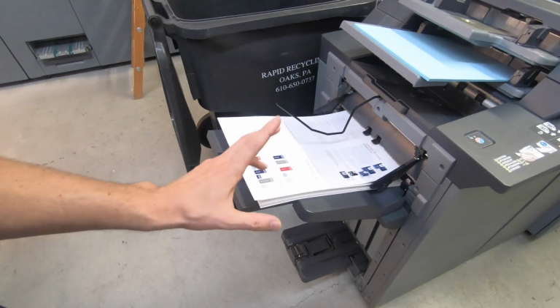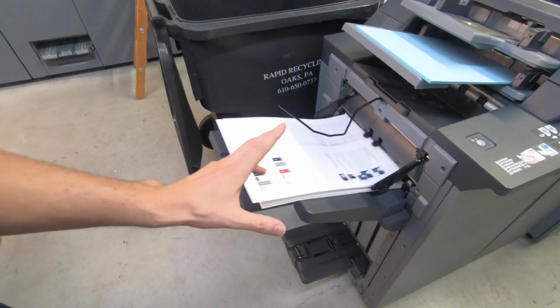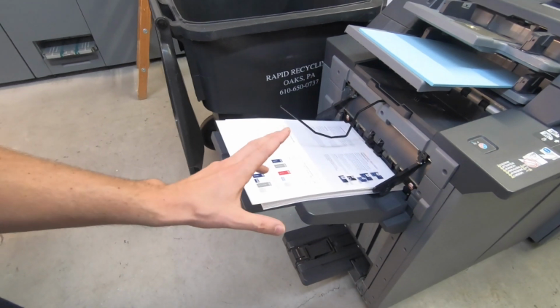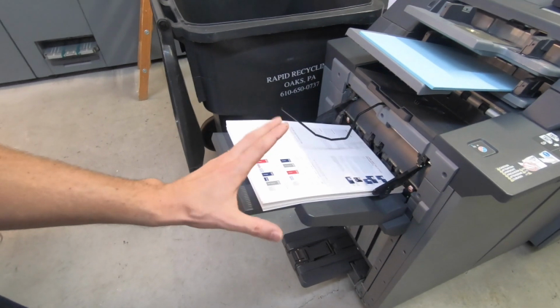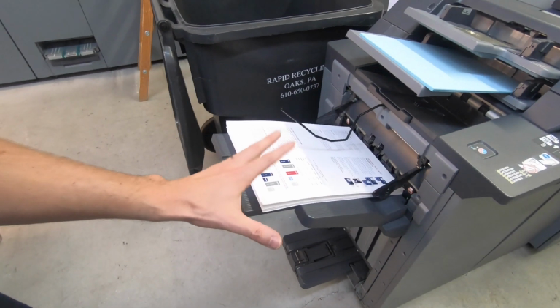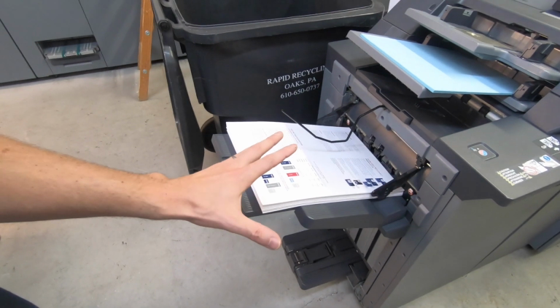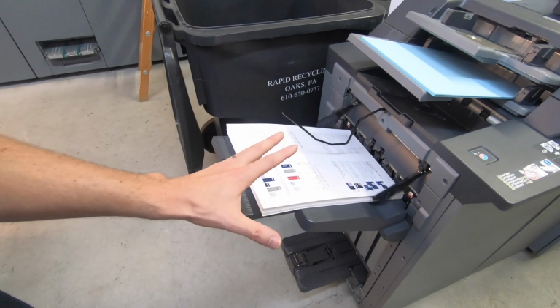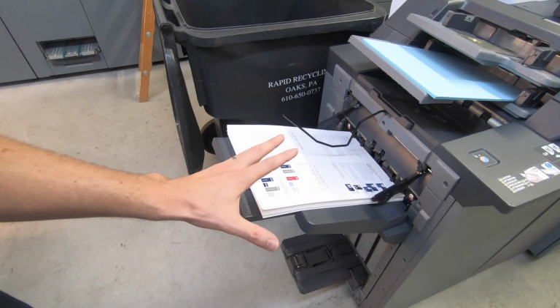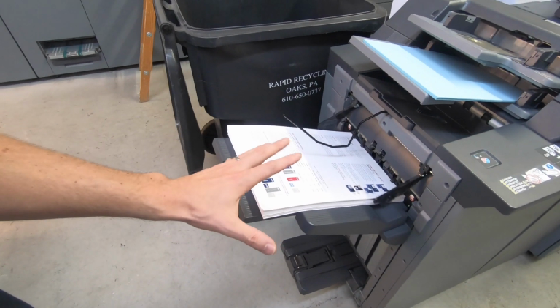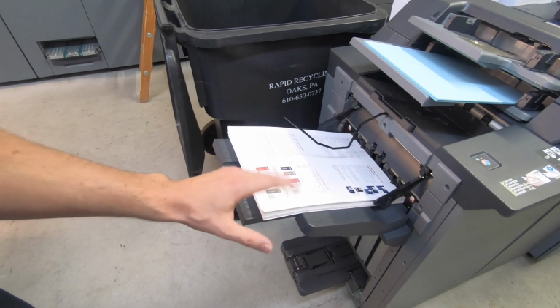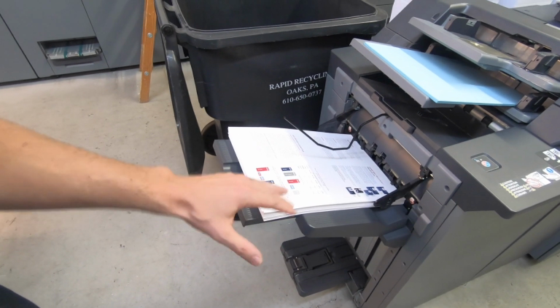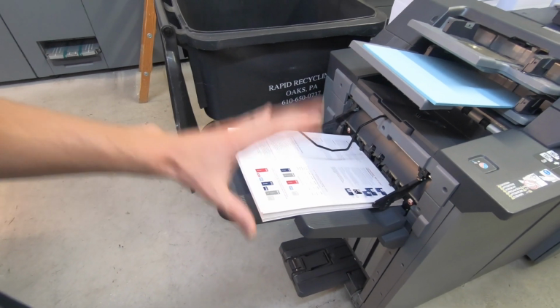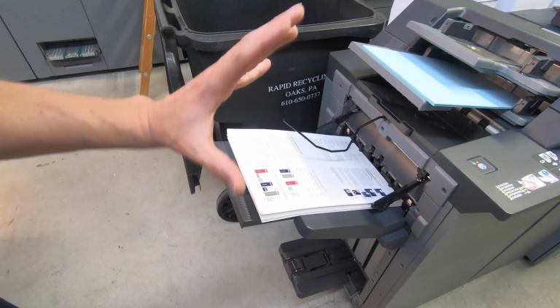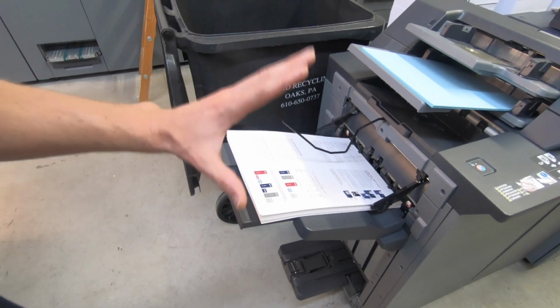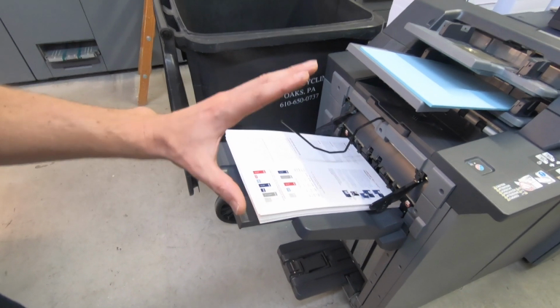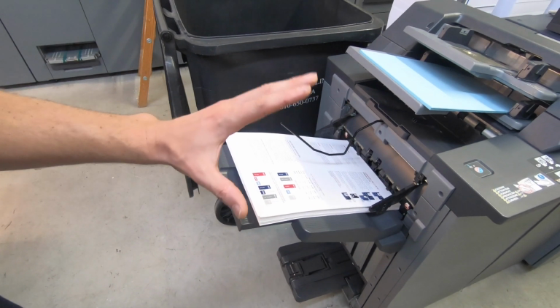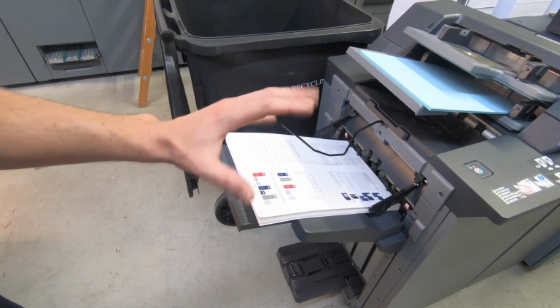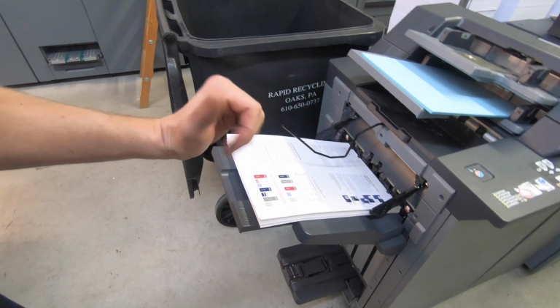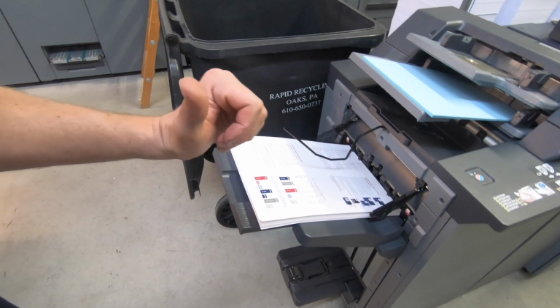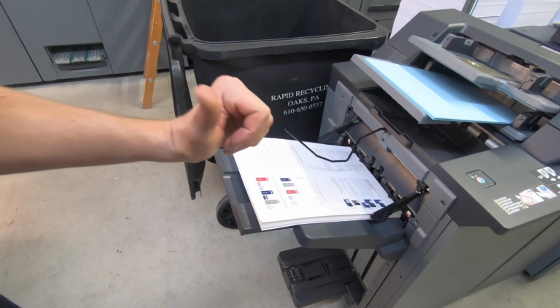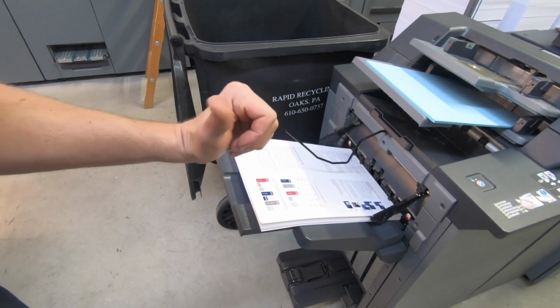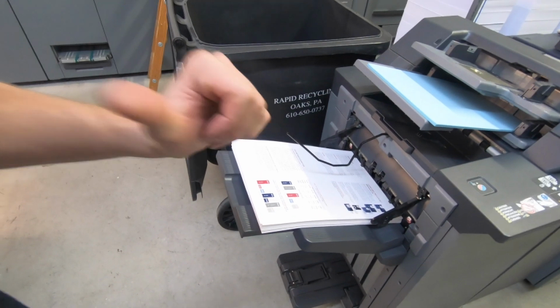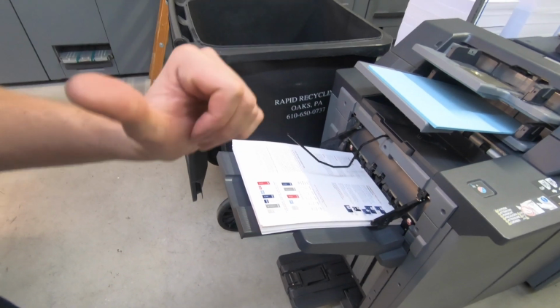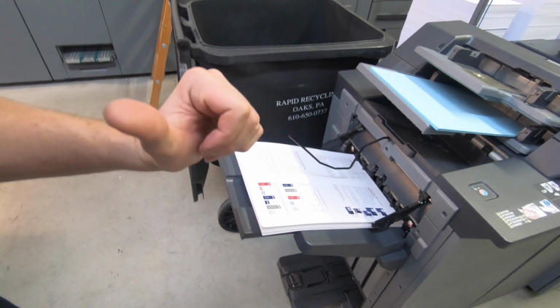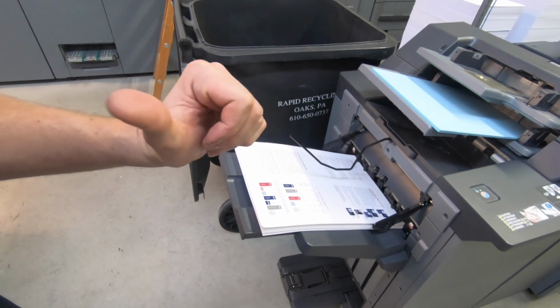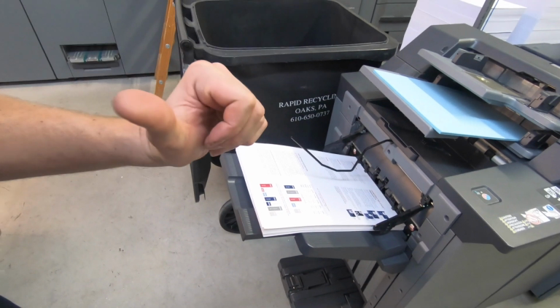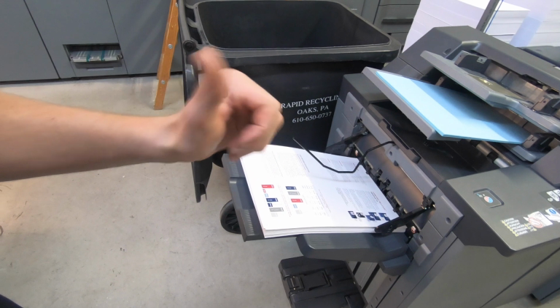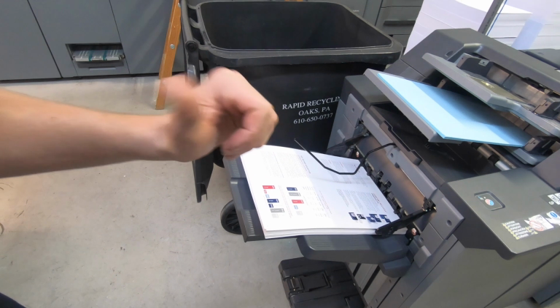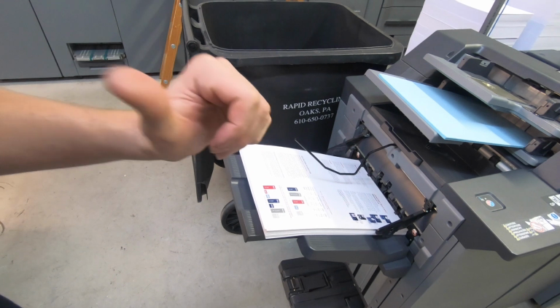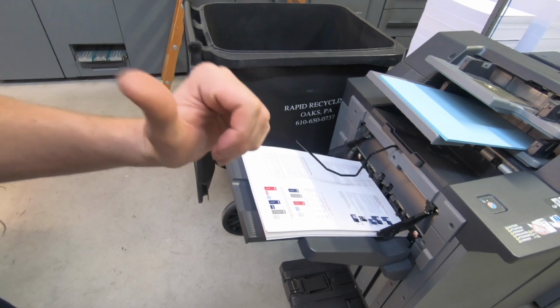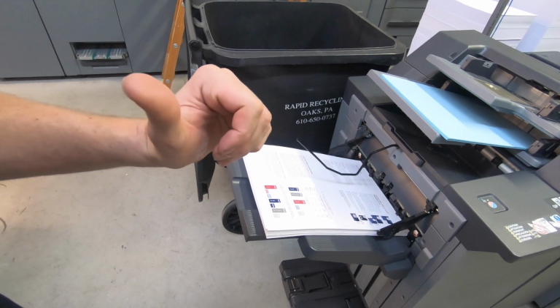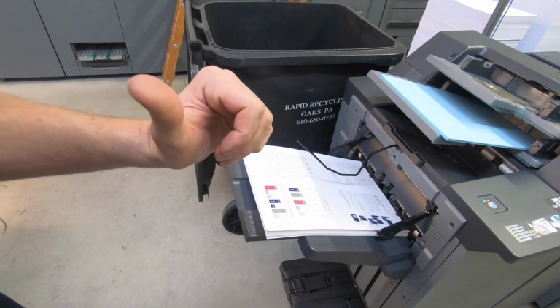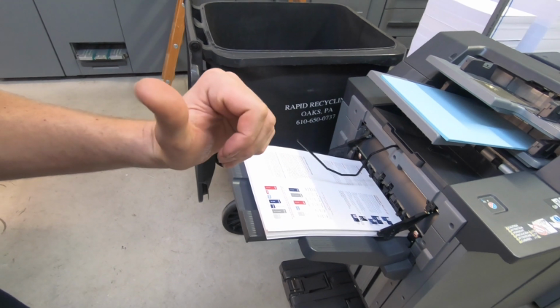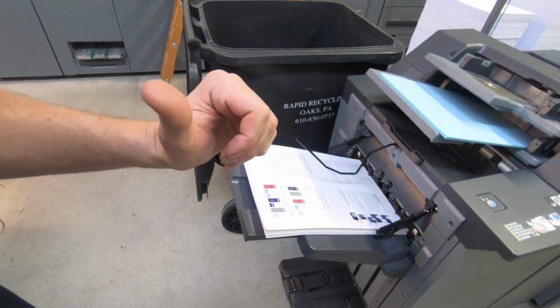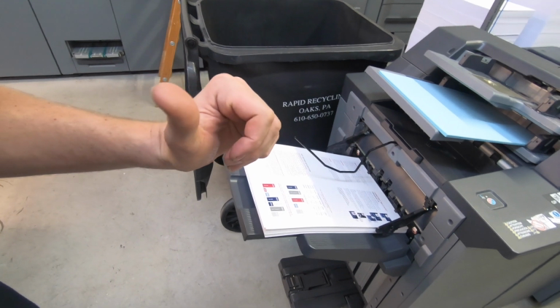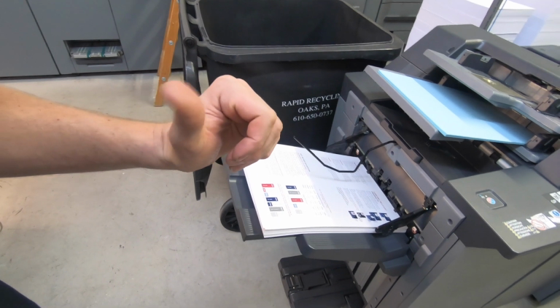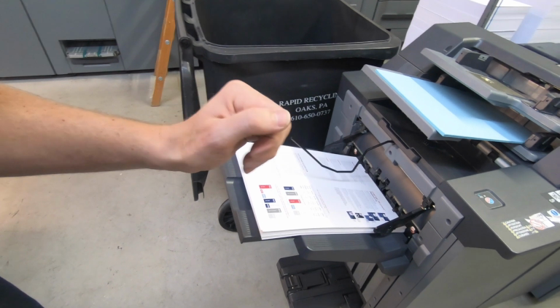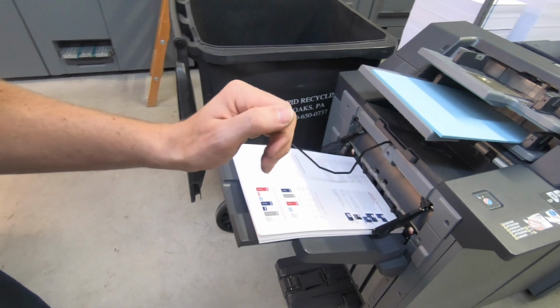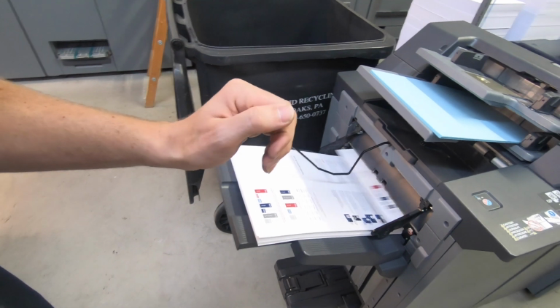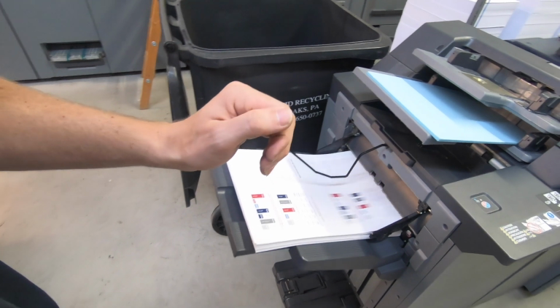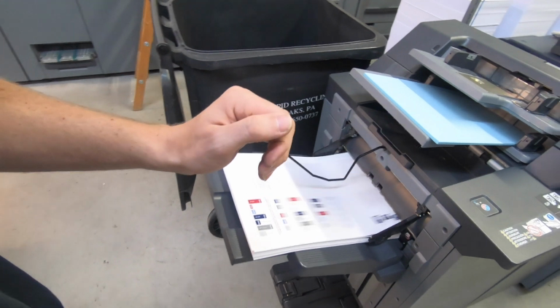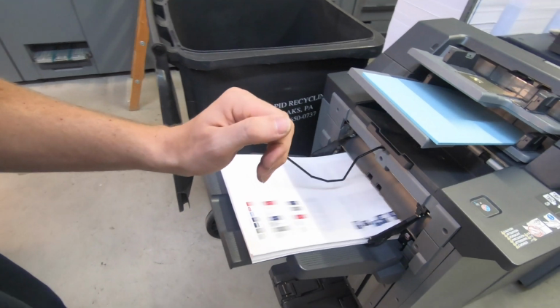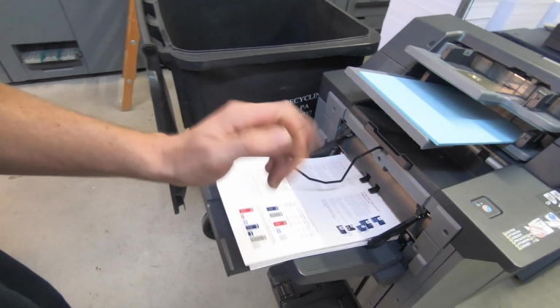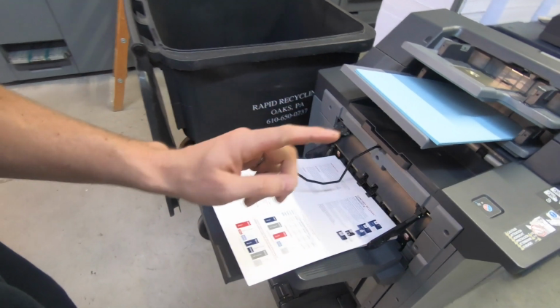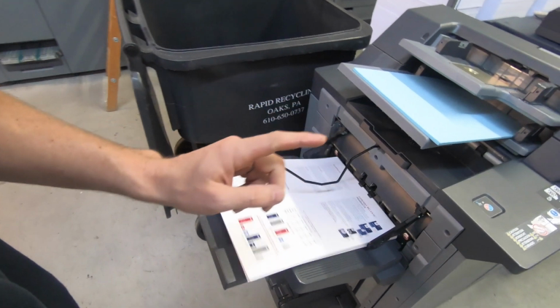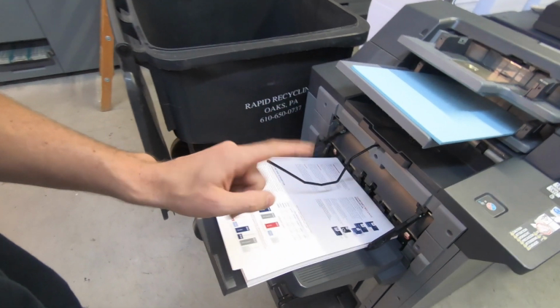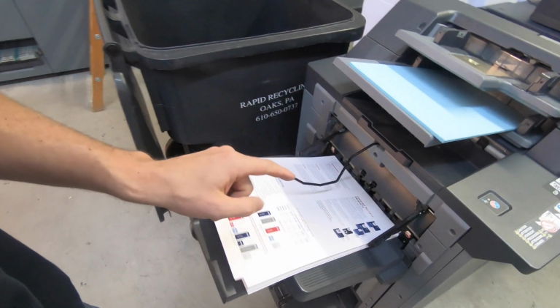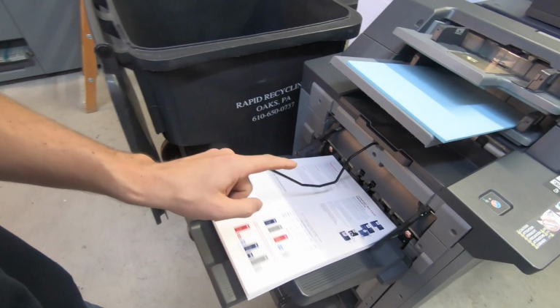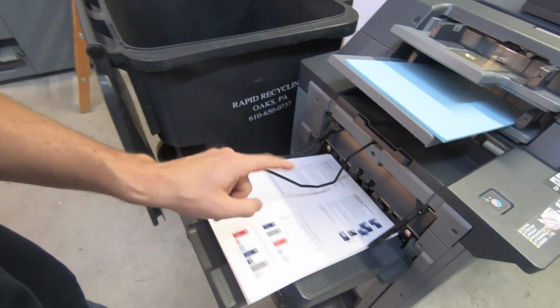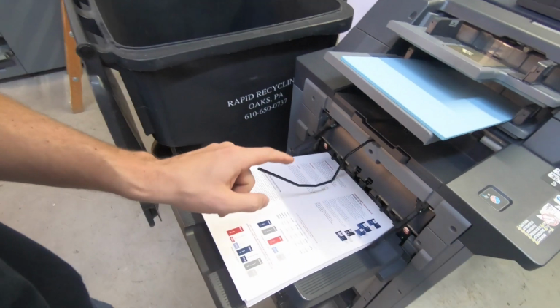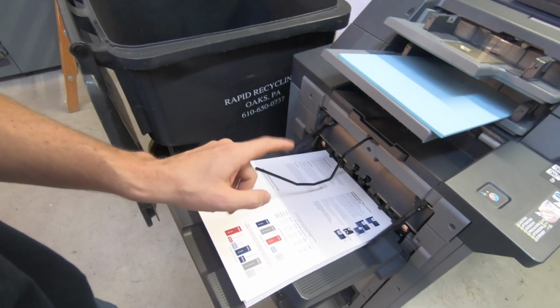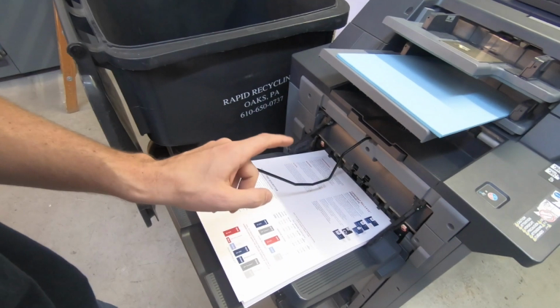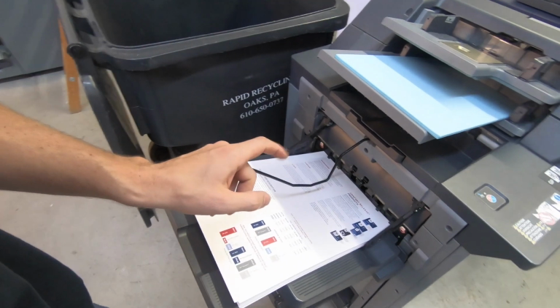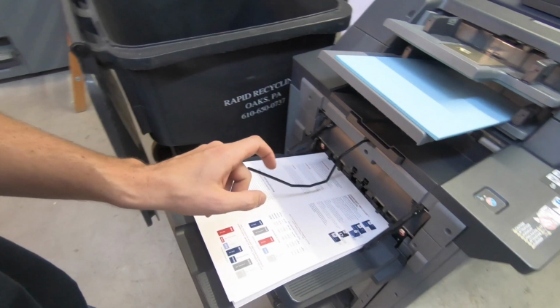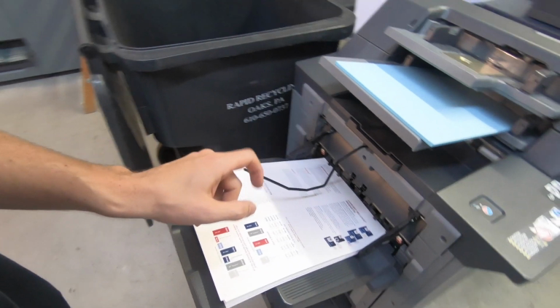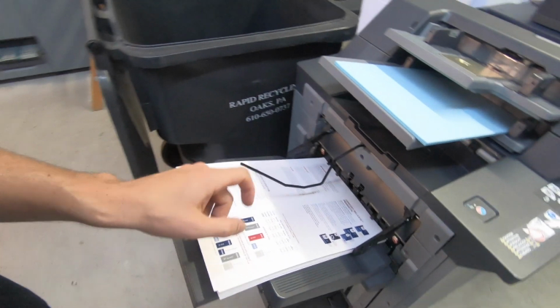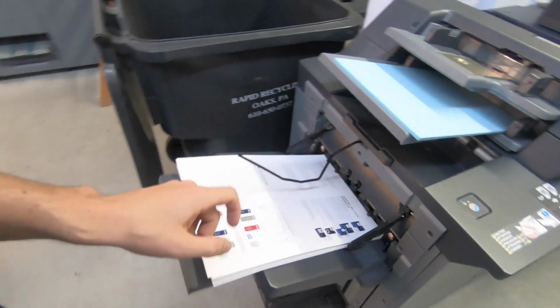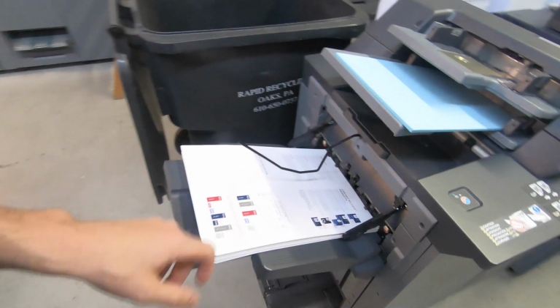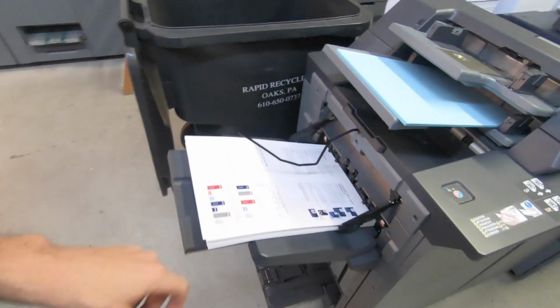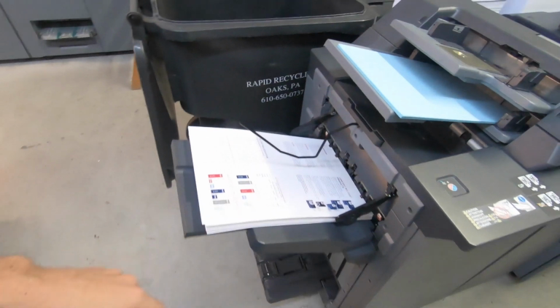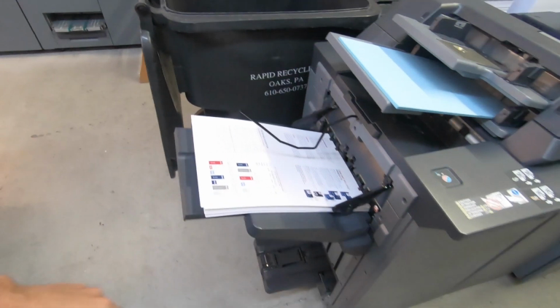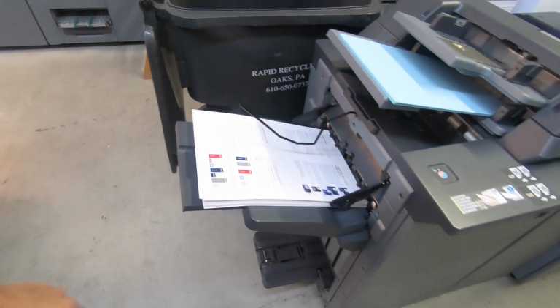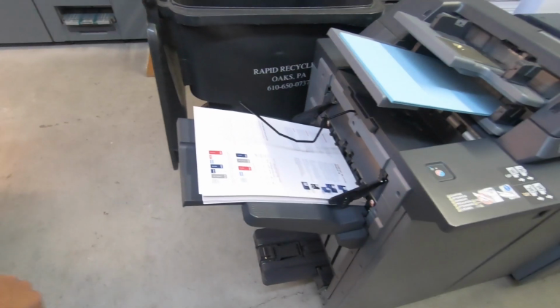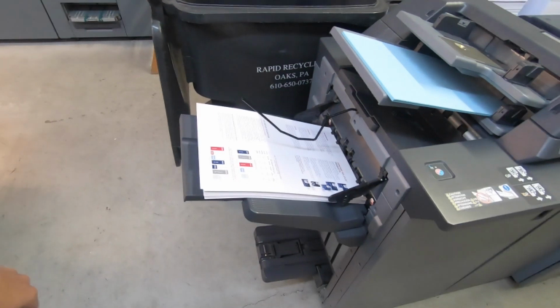The paper's feeding fine and there is no static in there, so I'm thinking we're good to go now. But time will tell — when this is done and I go to cut and stitch them, we'll check out the static then.